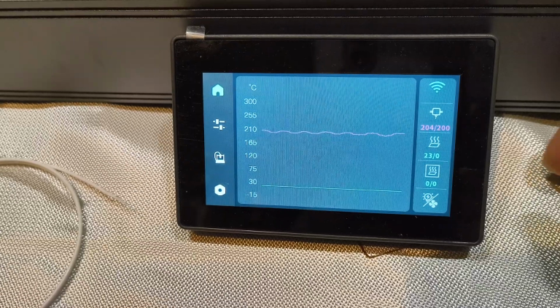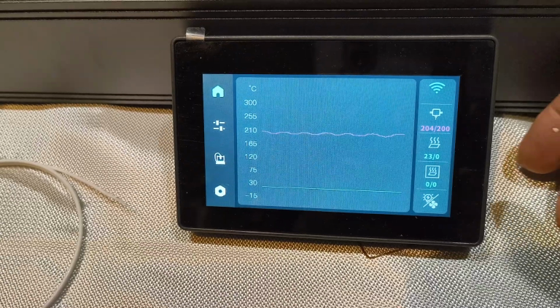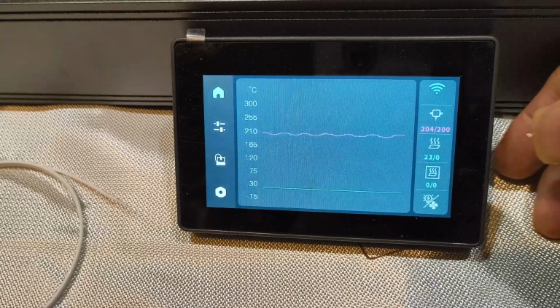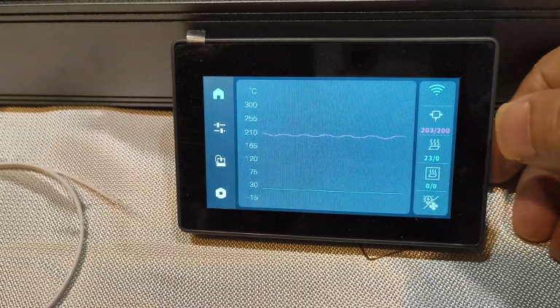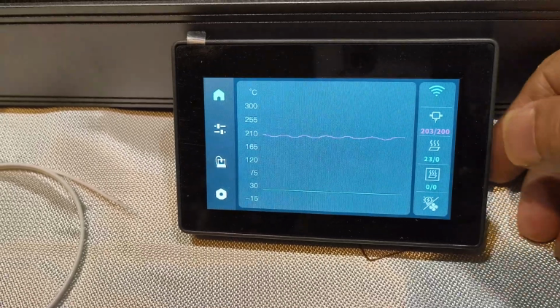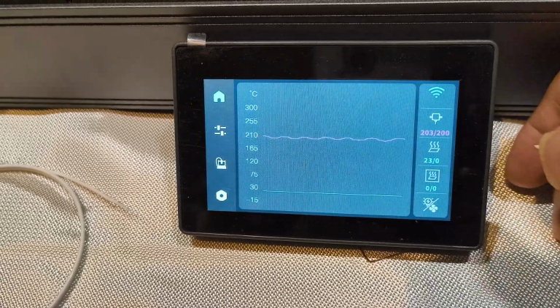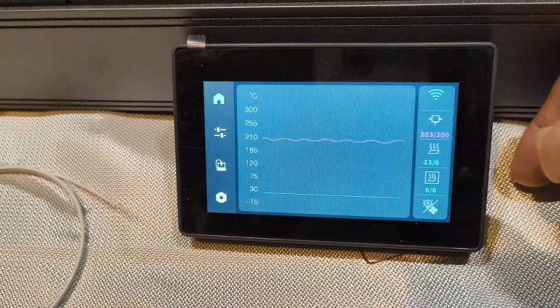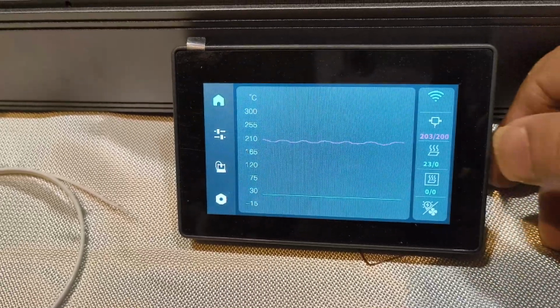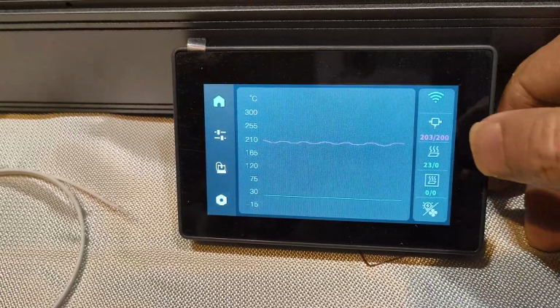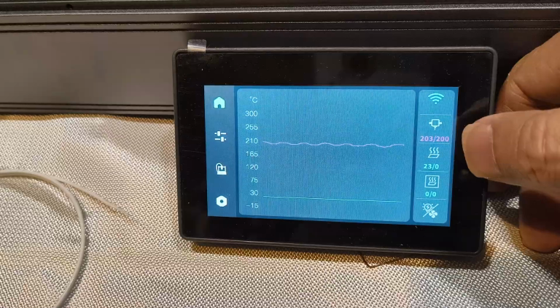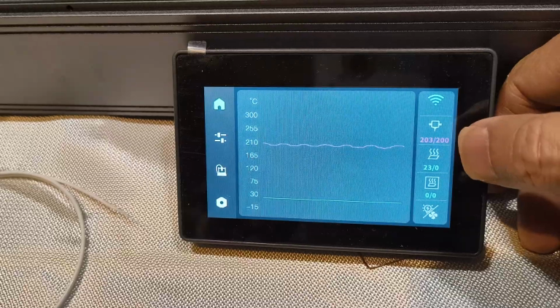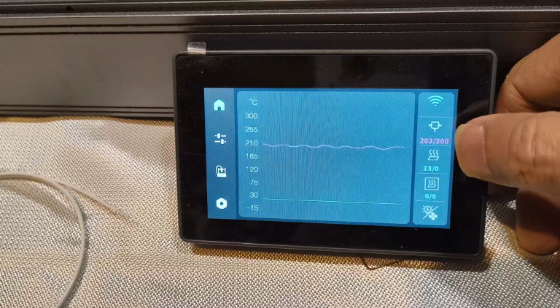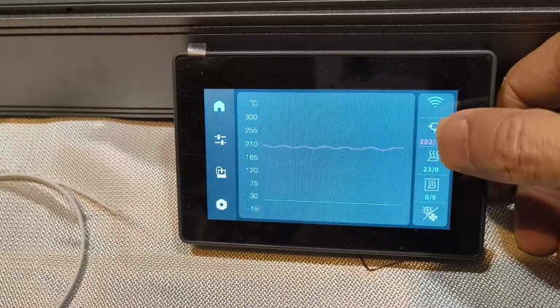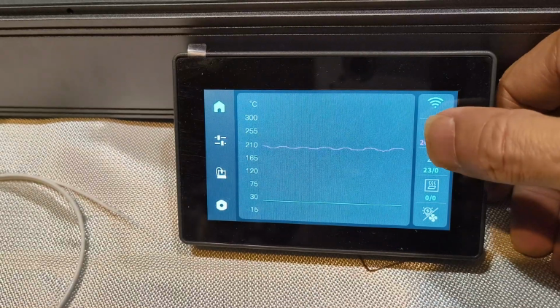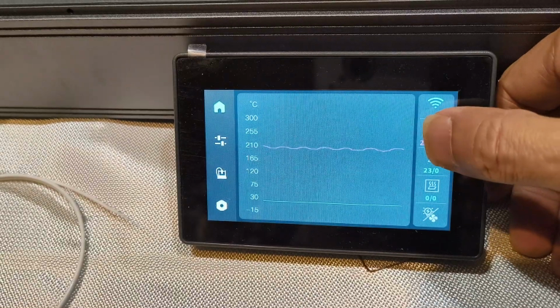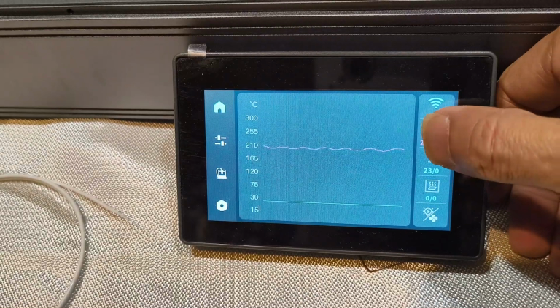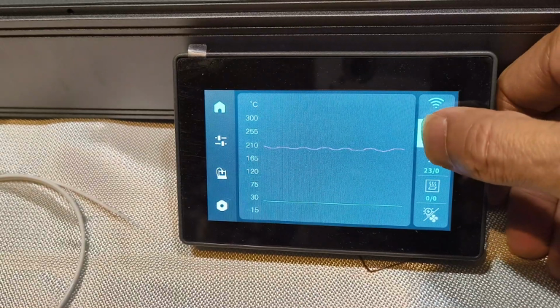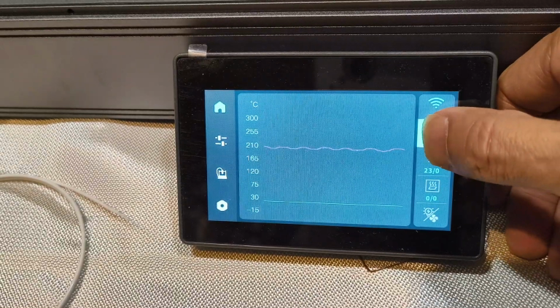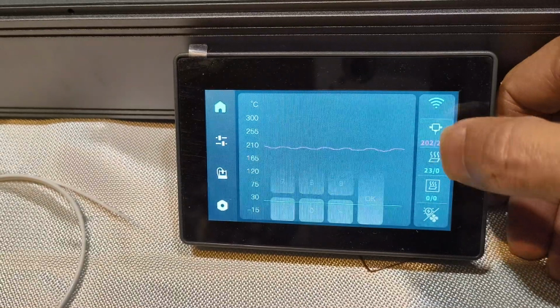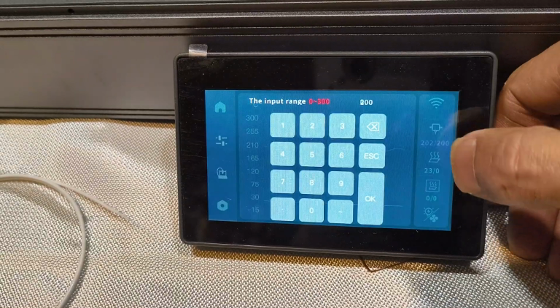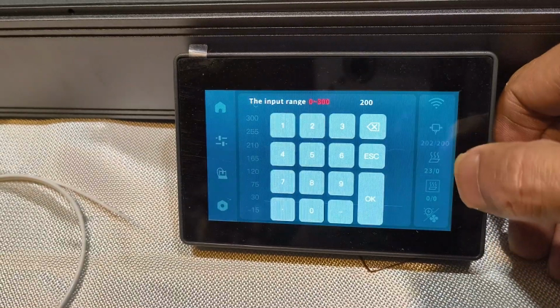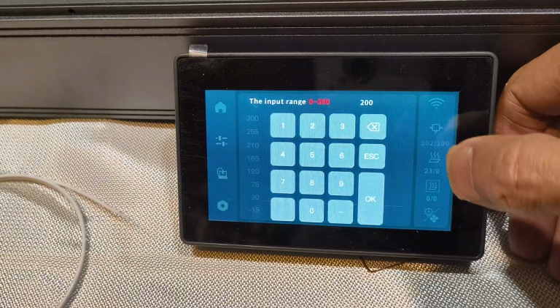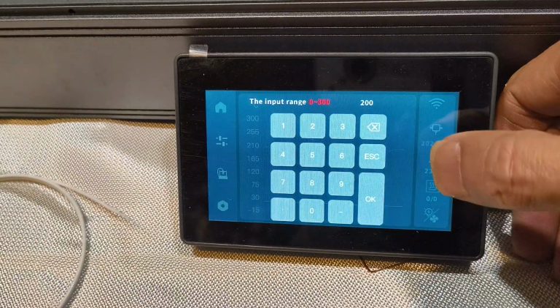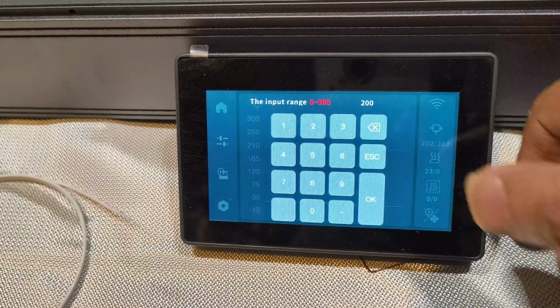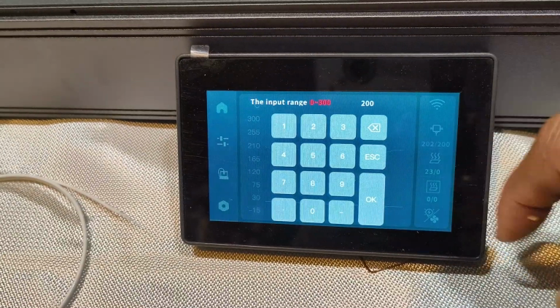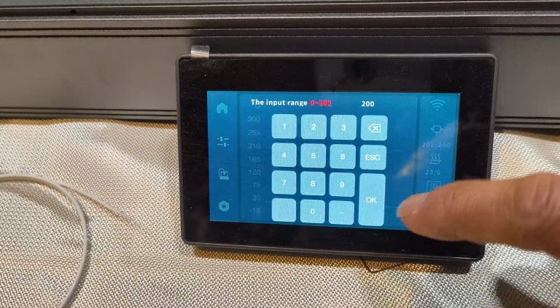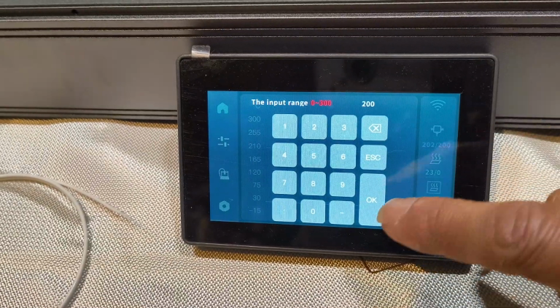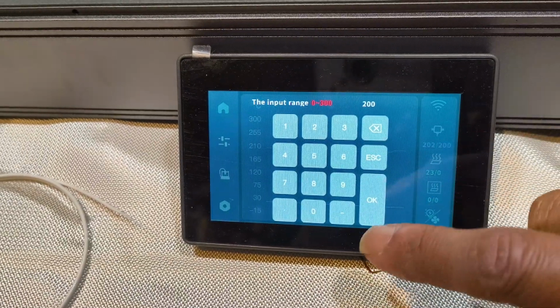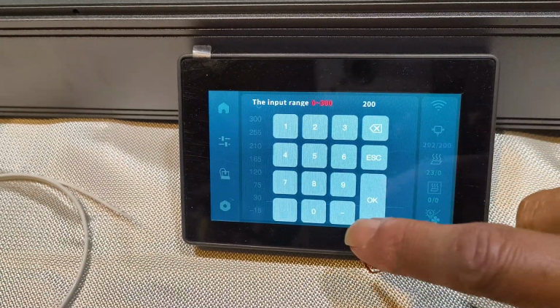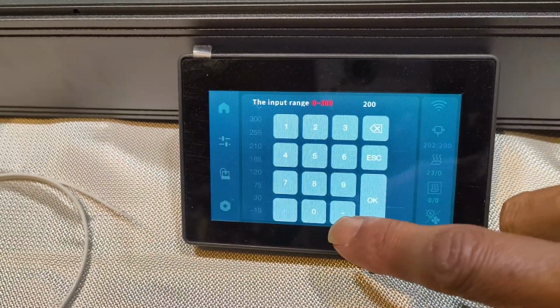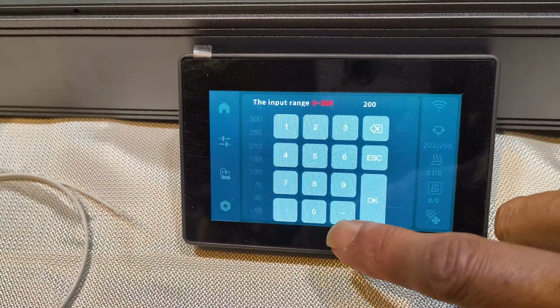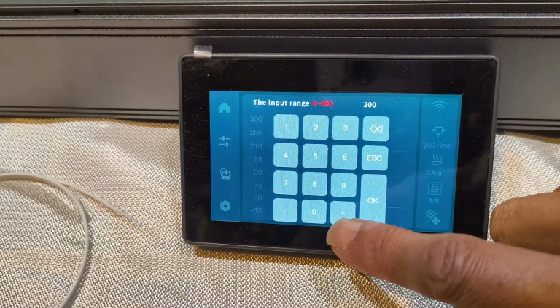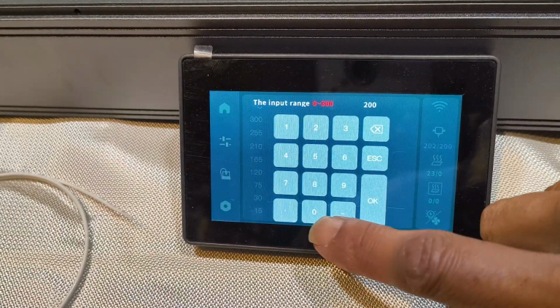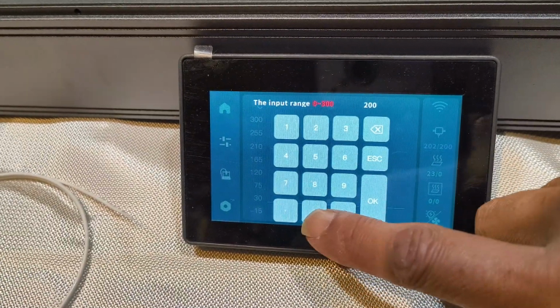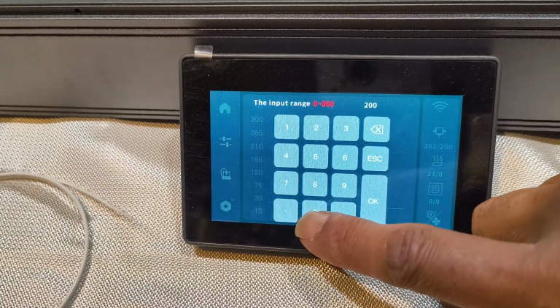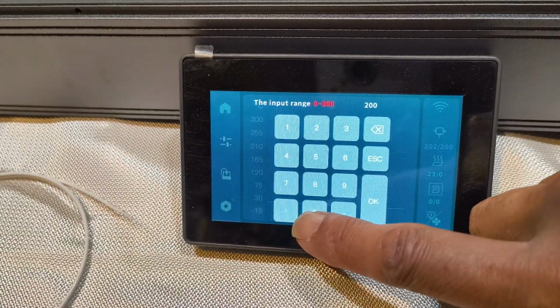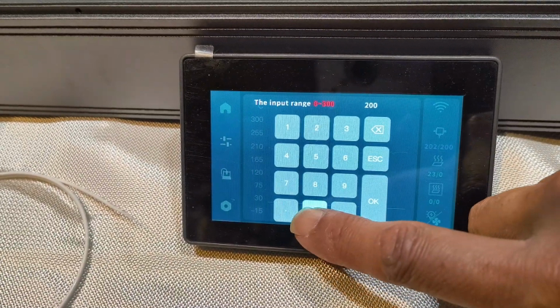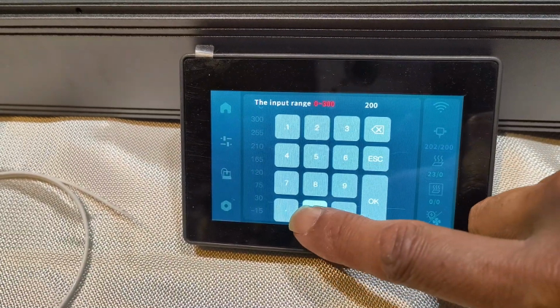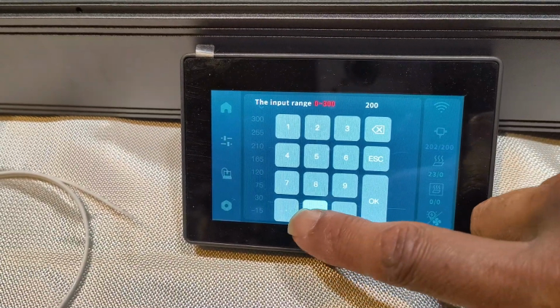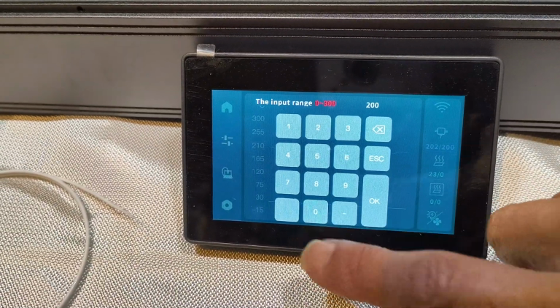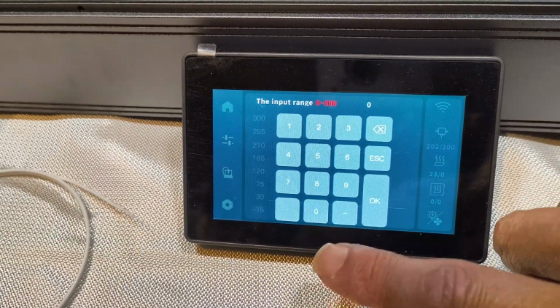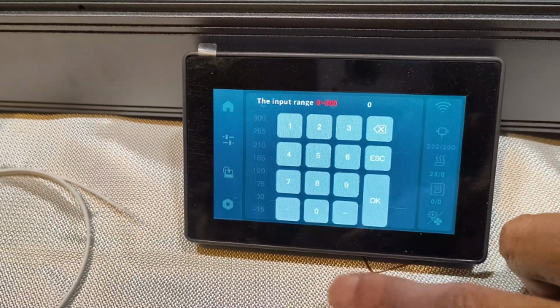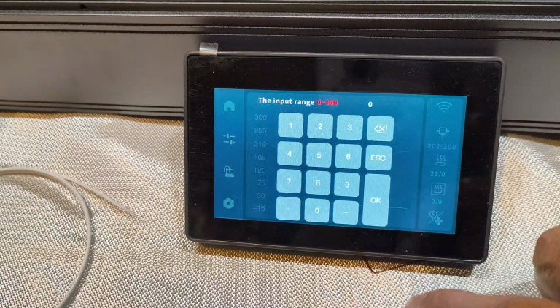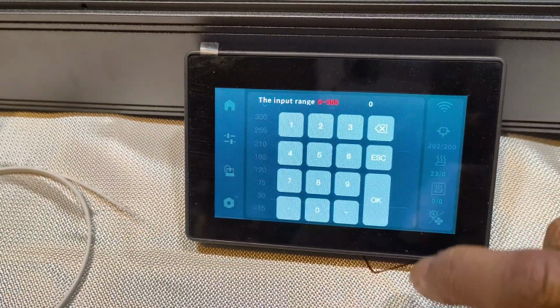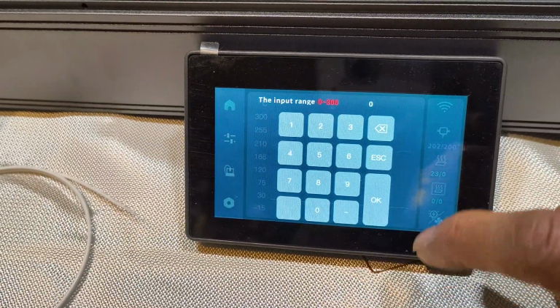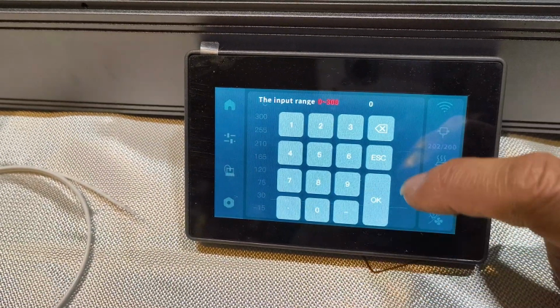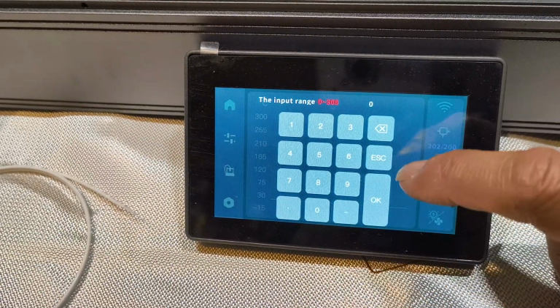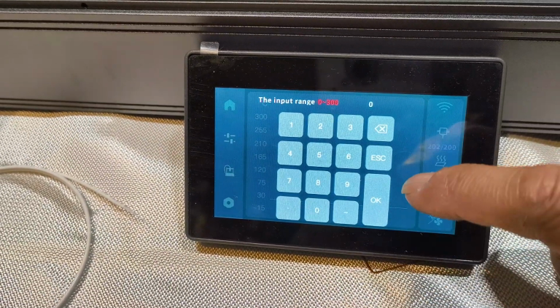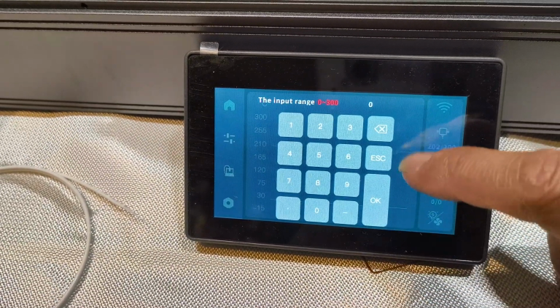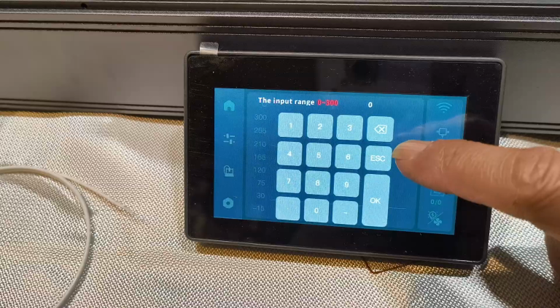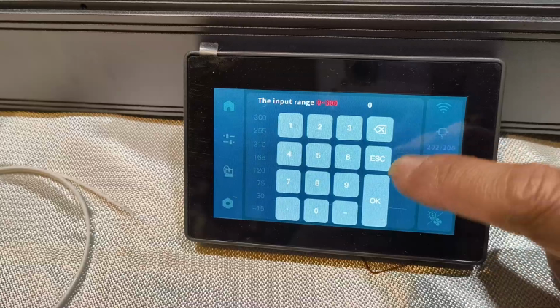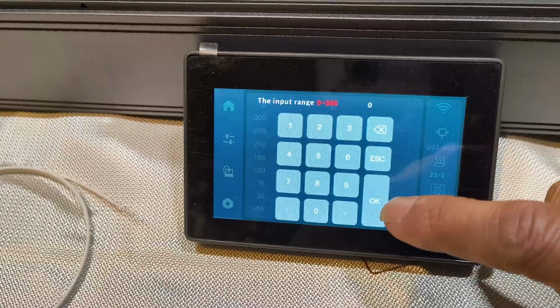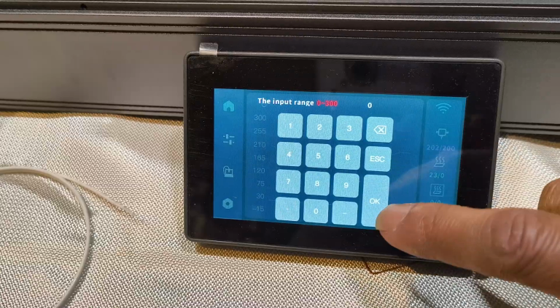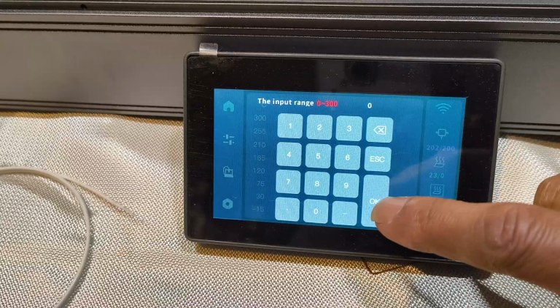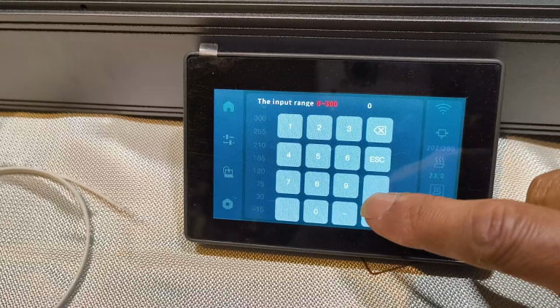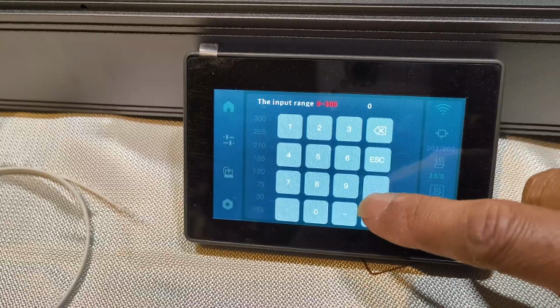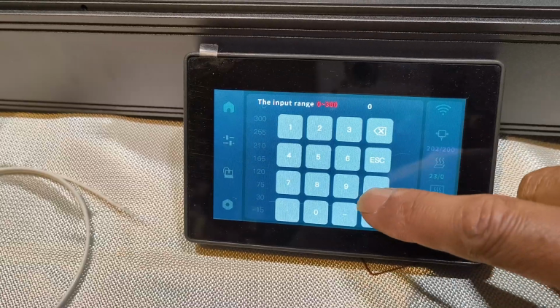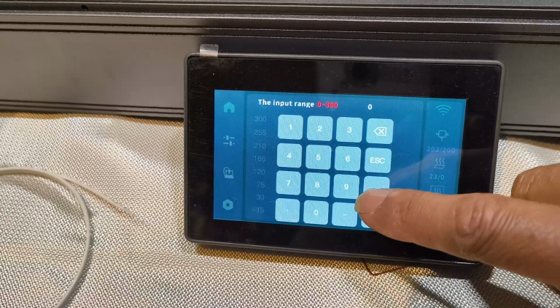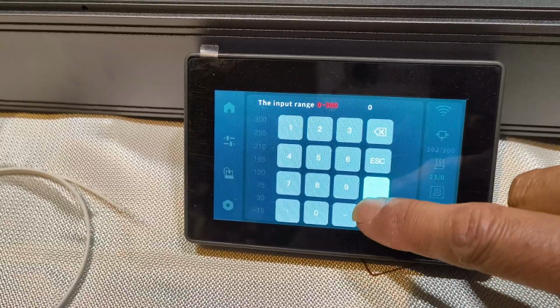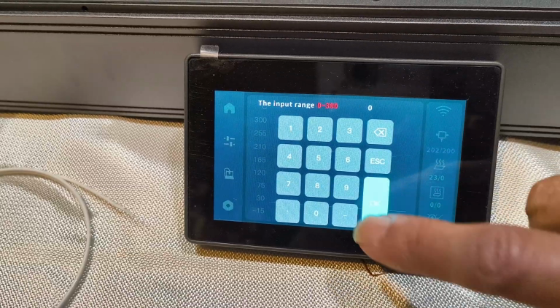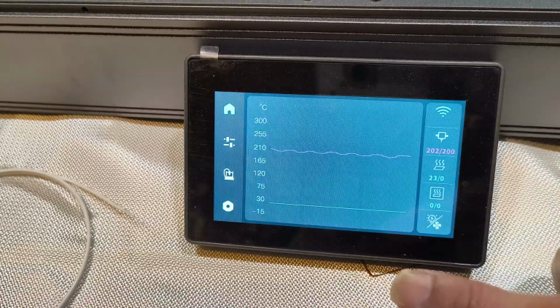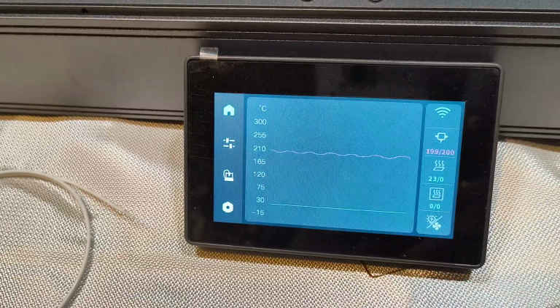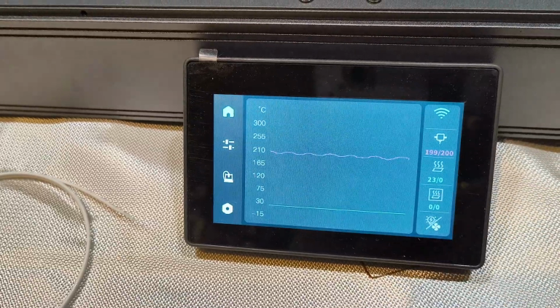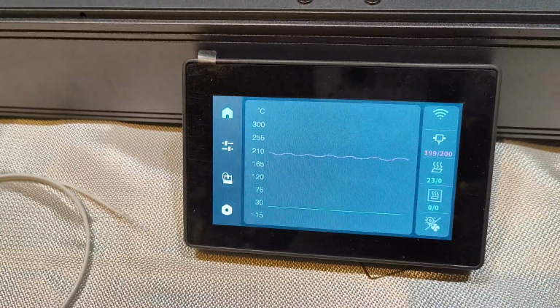On the screen, hit the nozzle temperature button, hit zero and hit OK. Wait for the hot end to cool down.